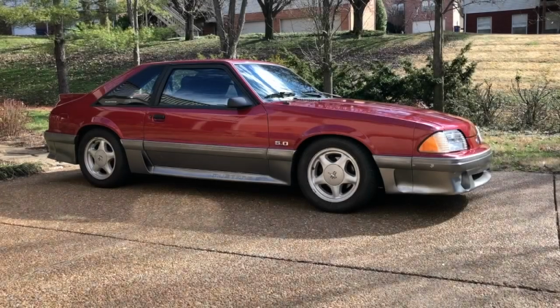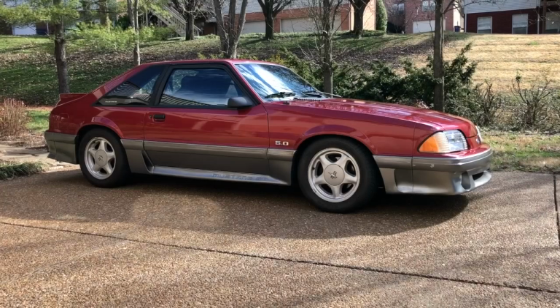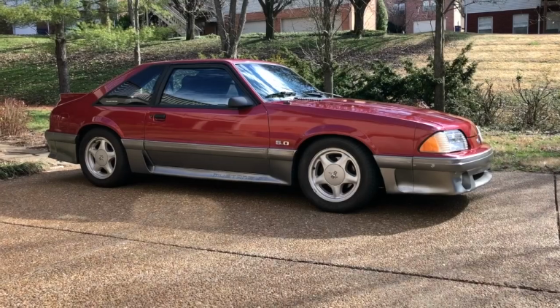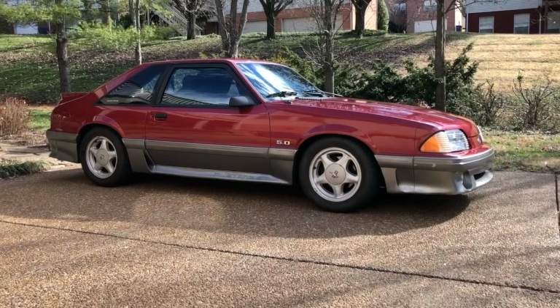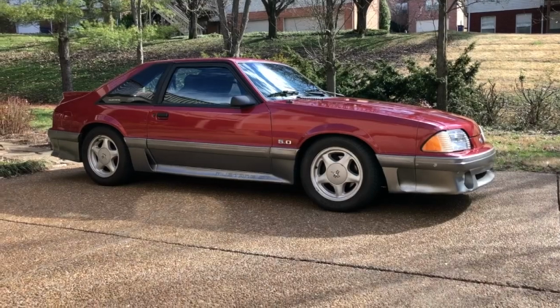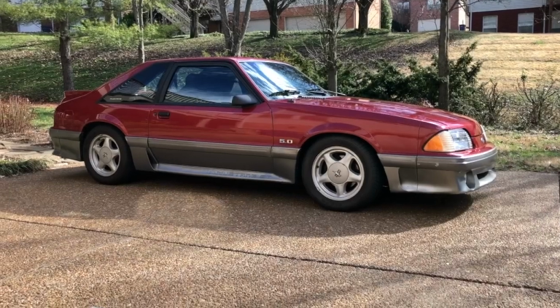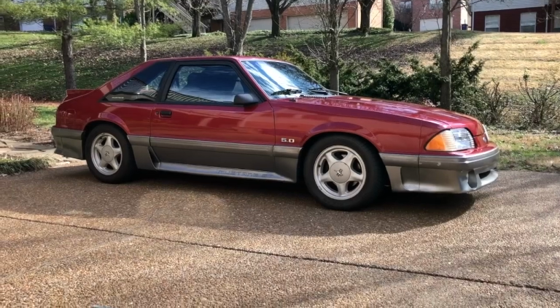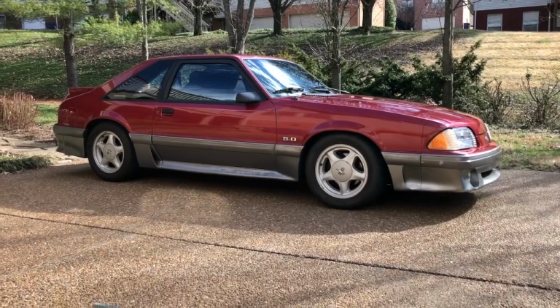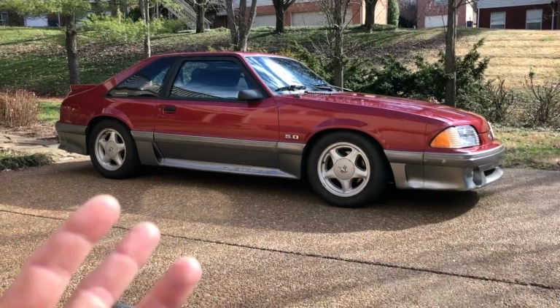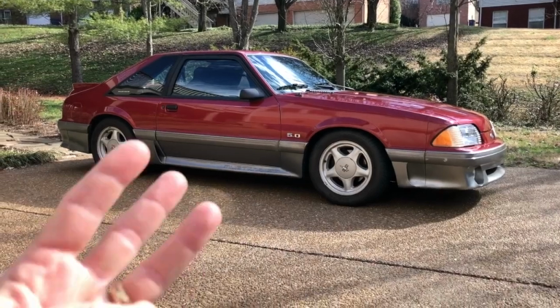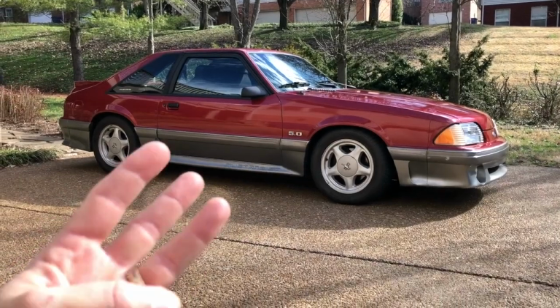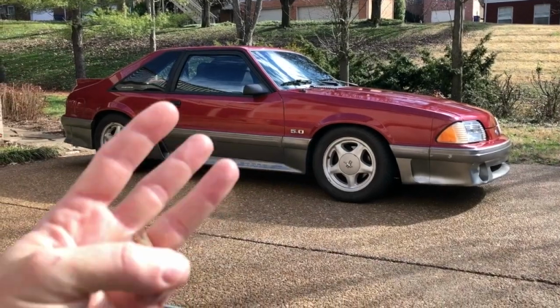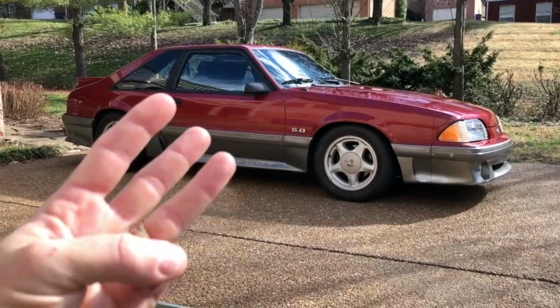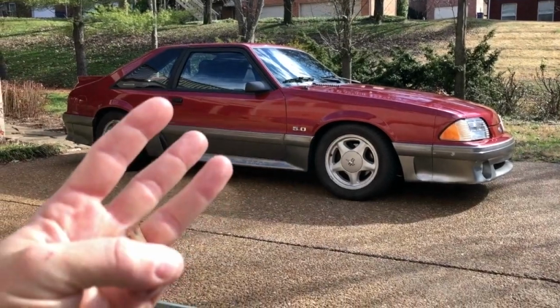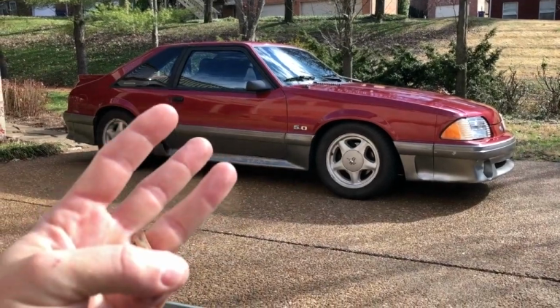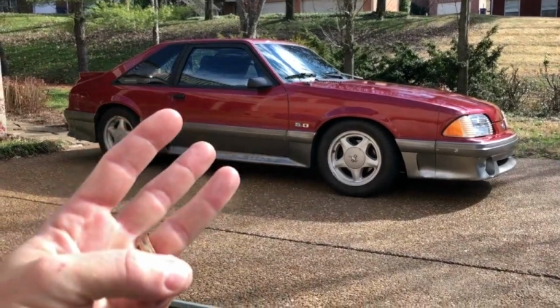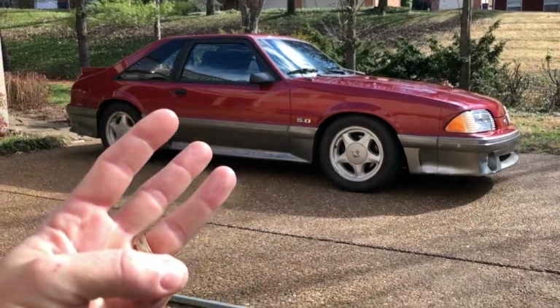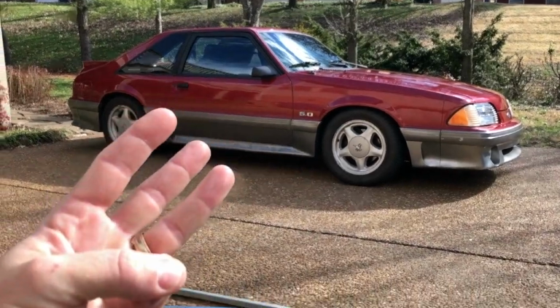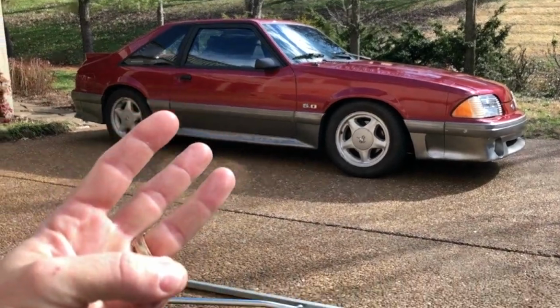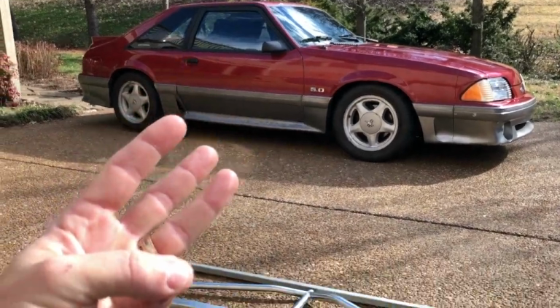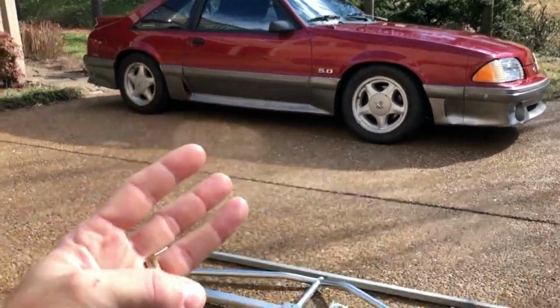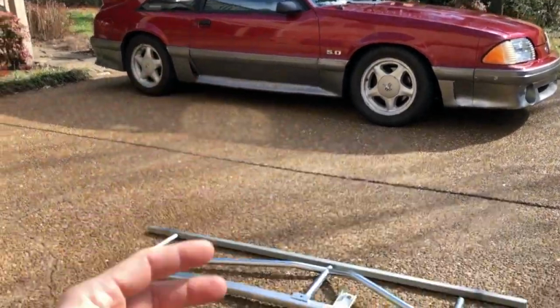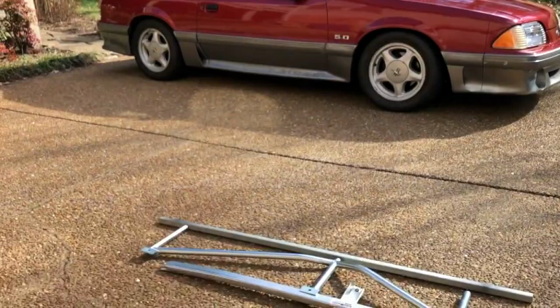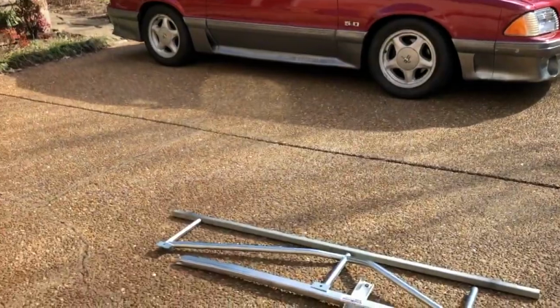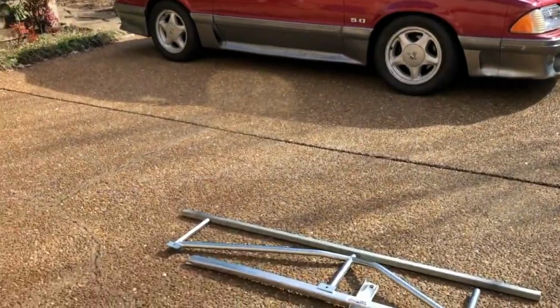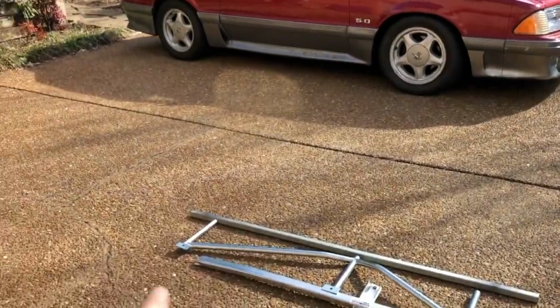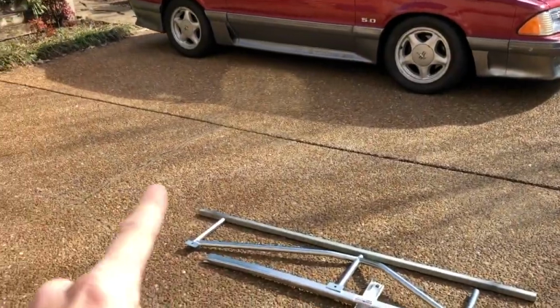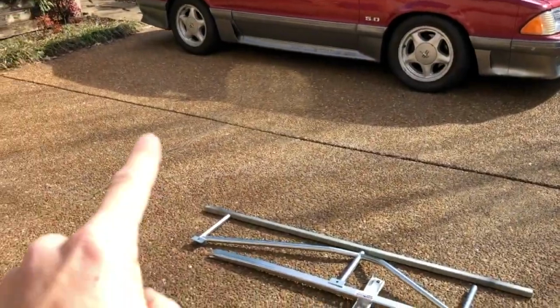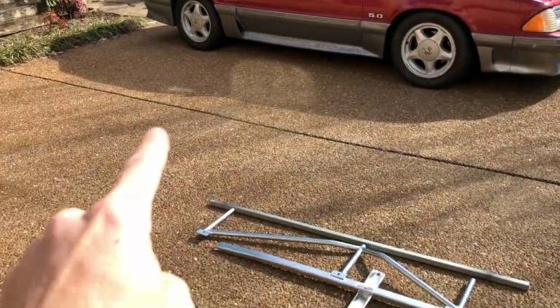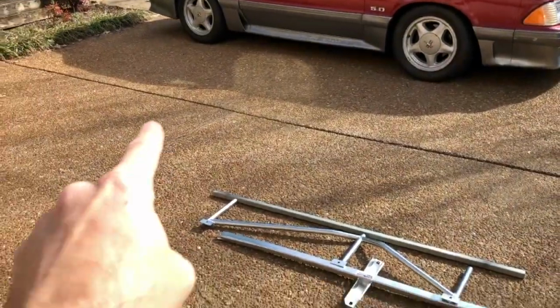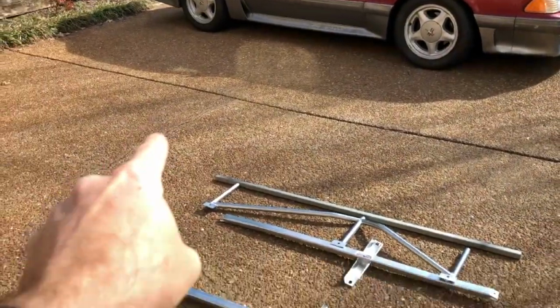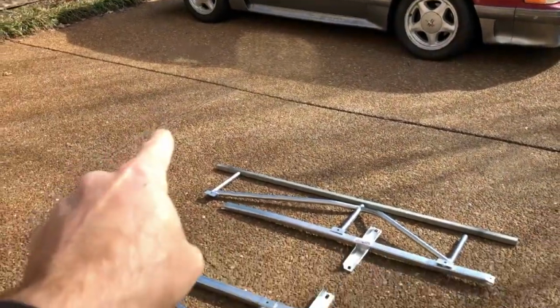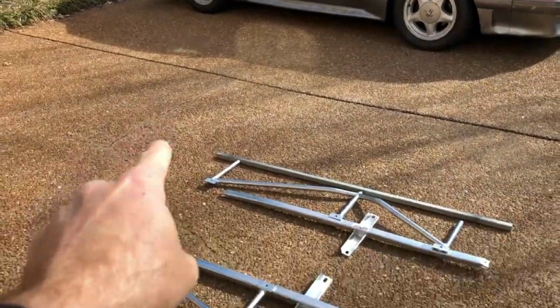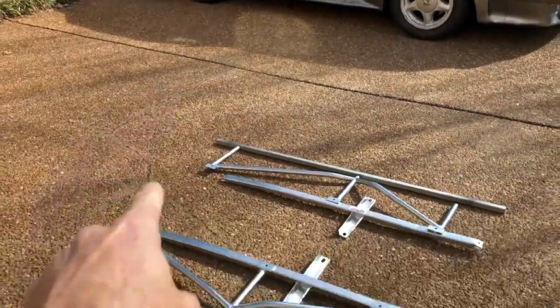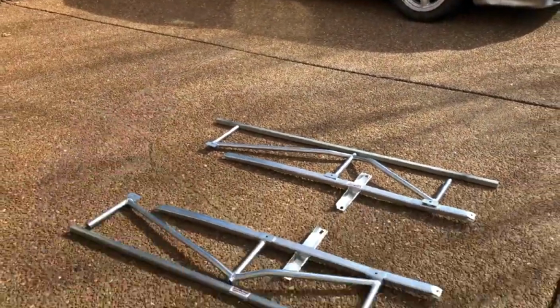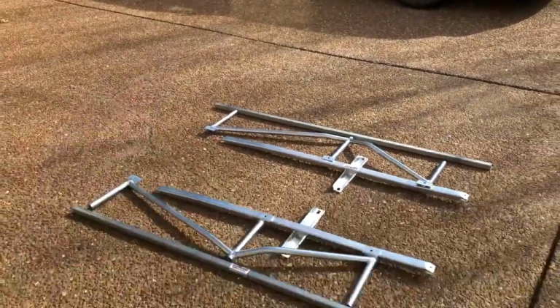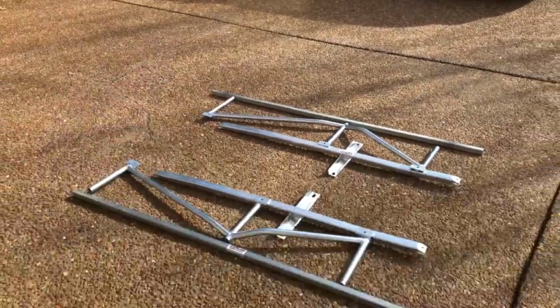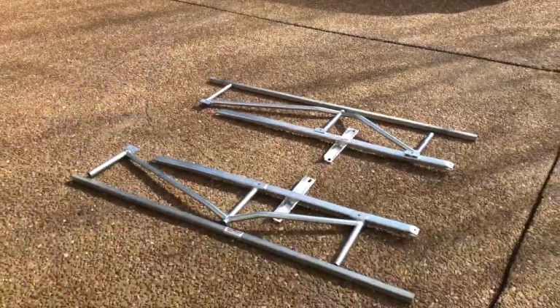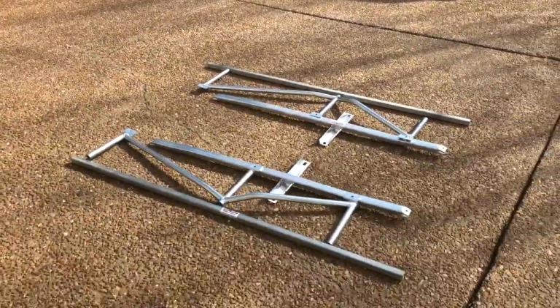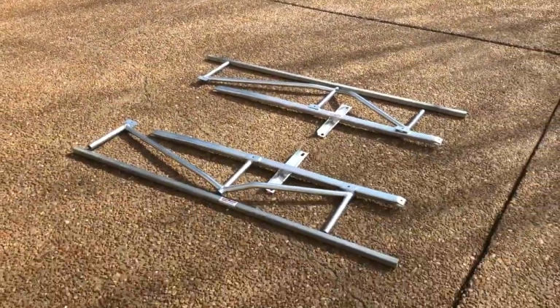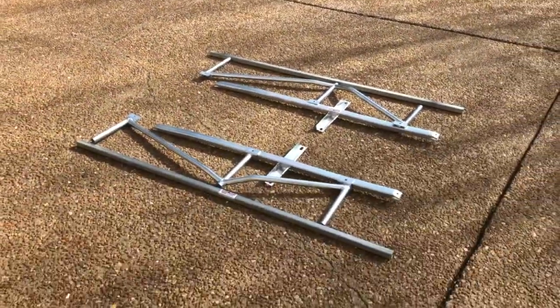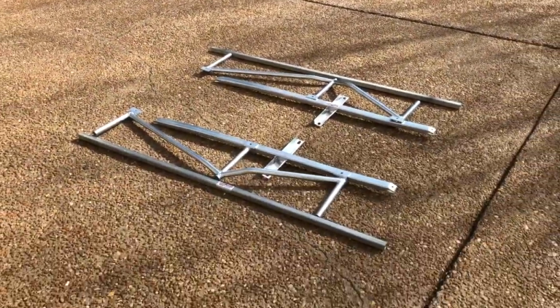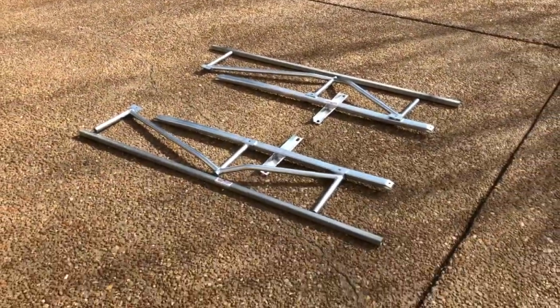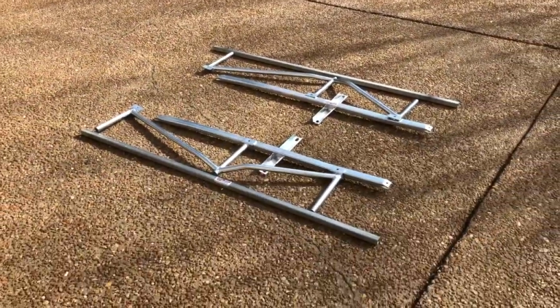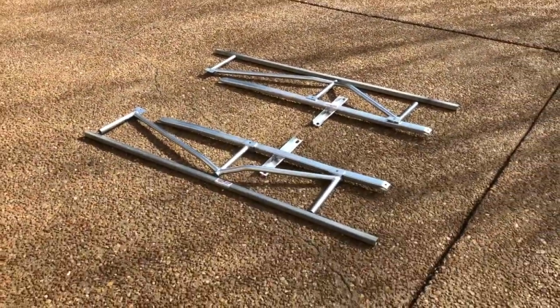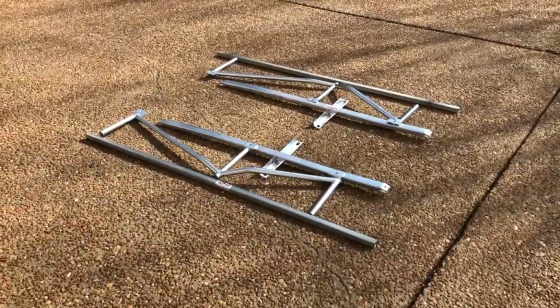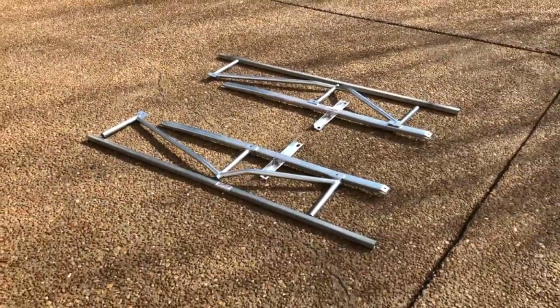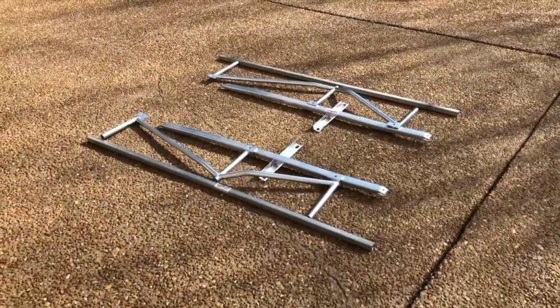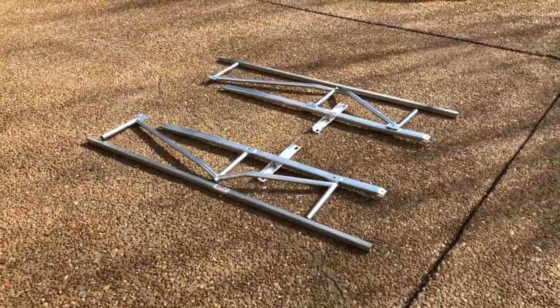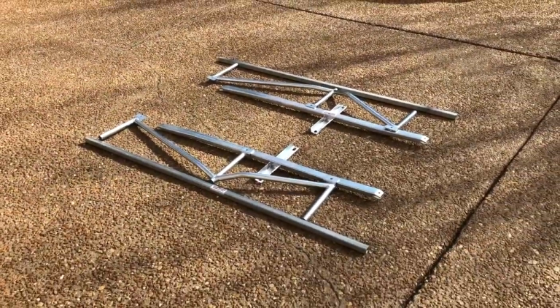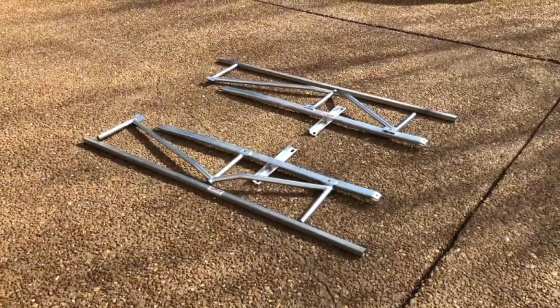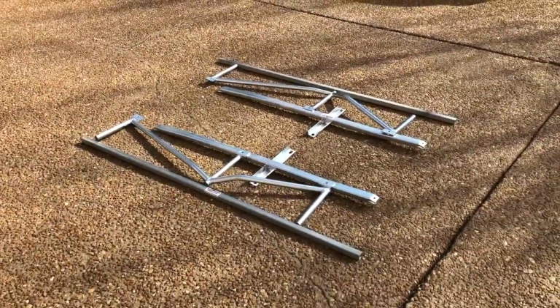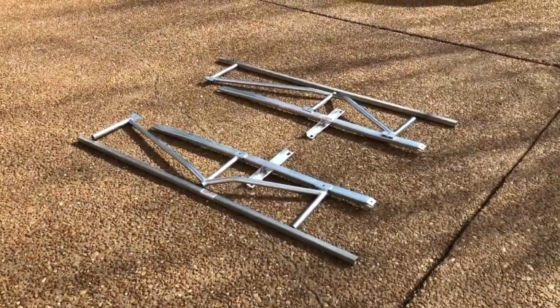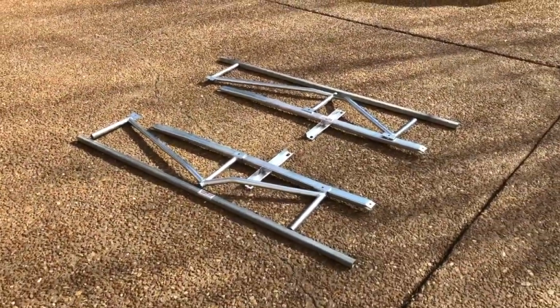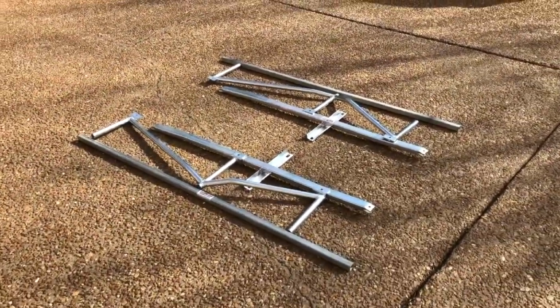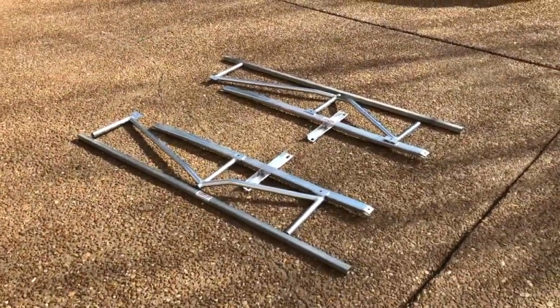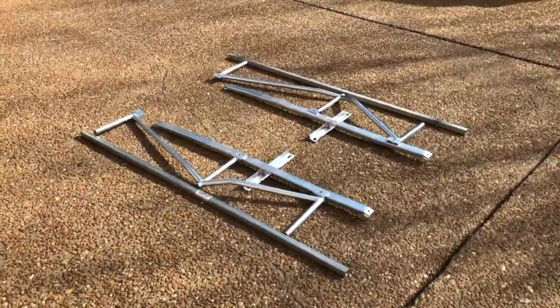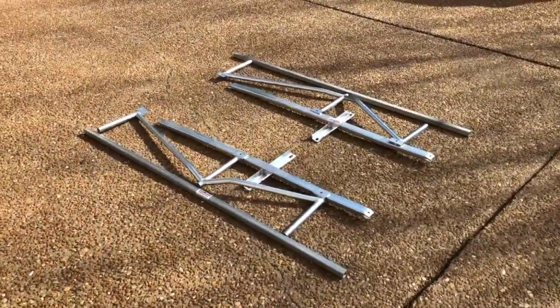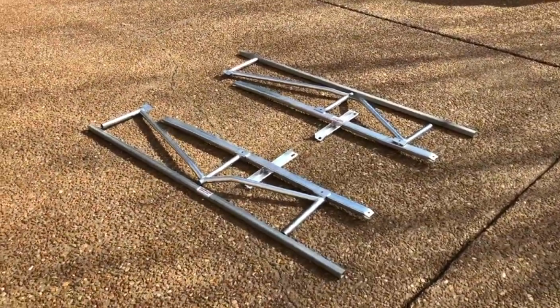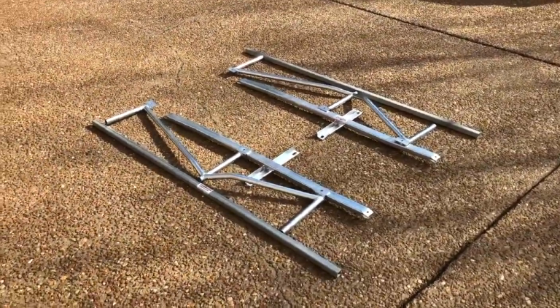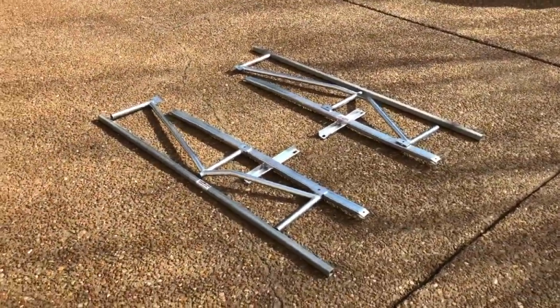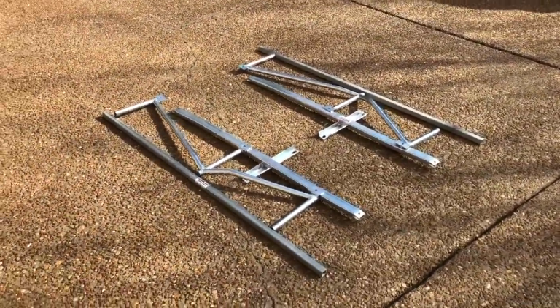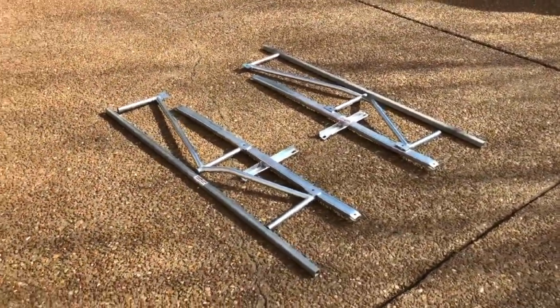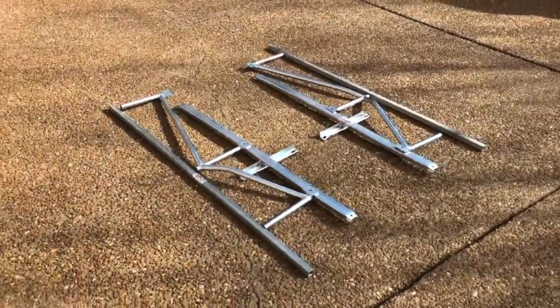We're going to solve three problems on this Fox Body Mustang with one product: the Kenny Brown Extreme Matrix Support System.